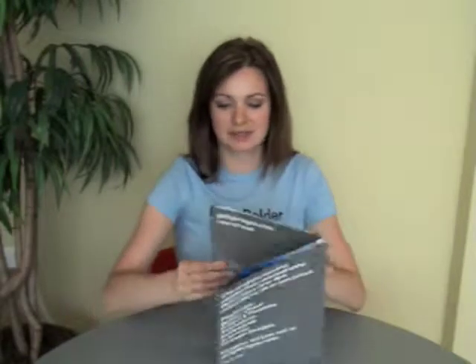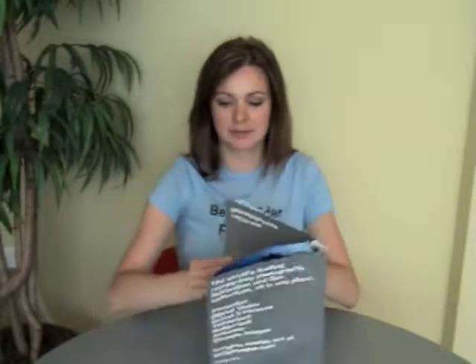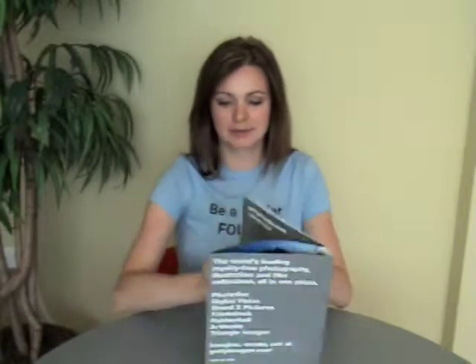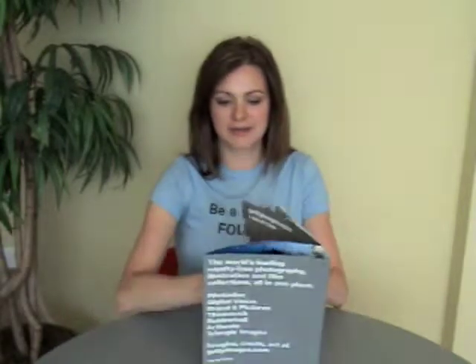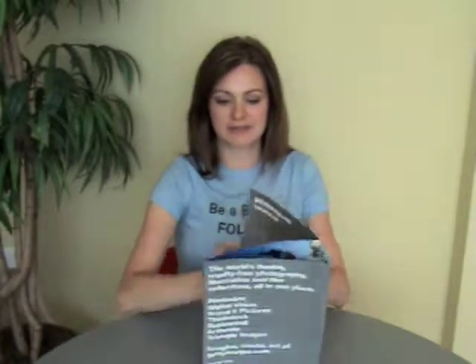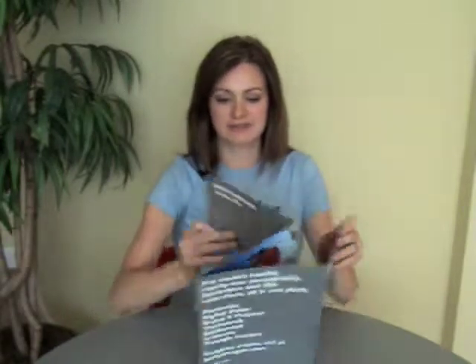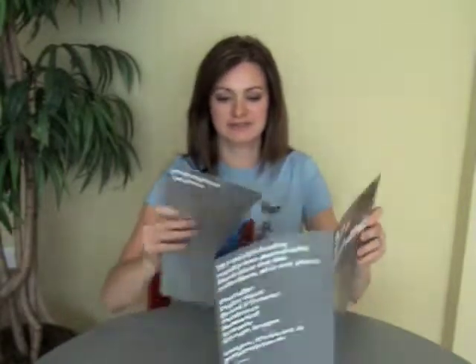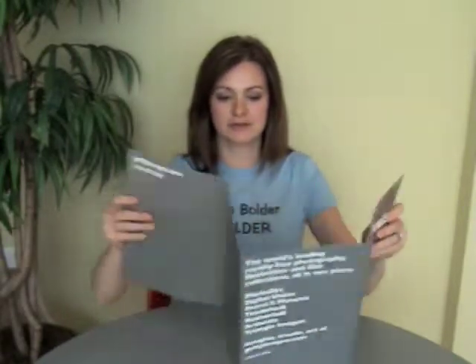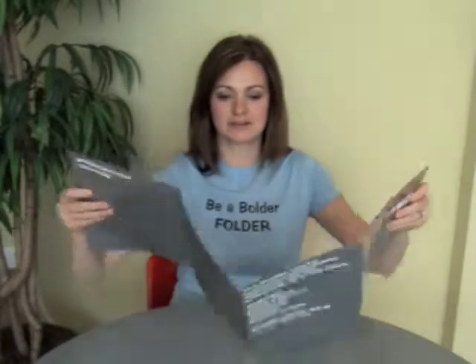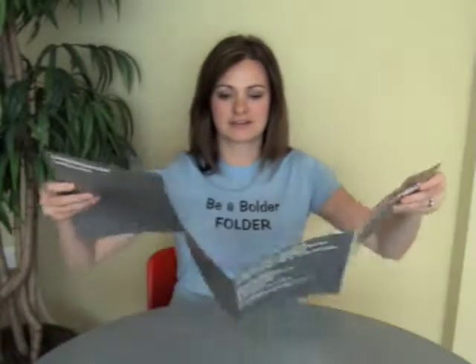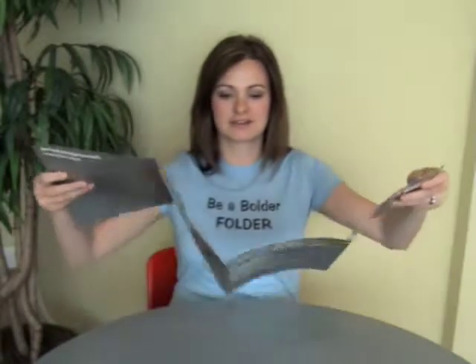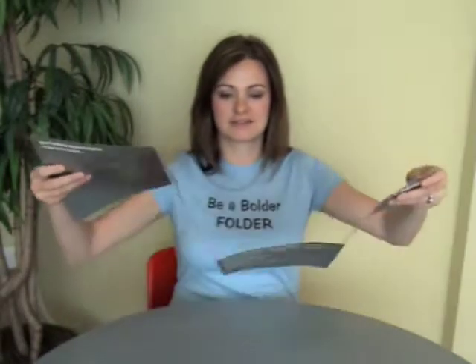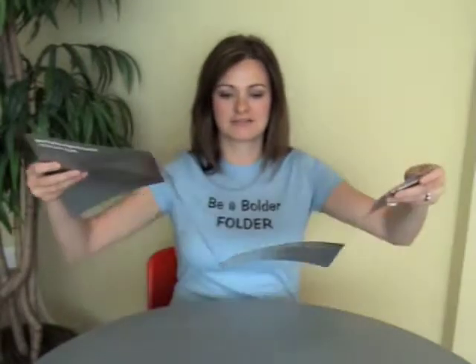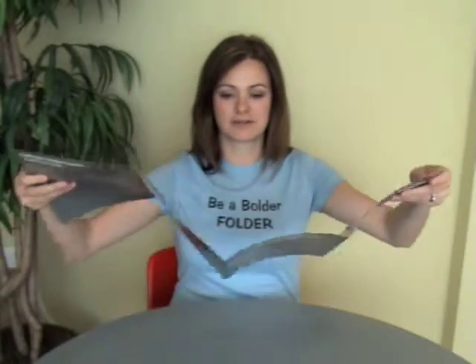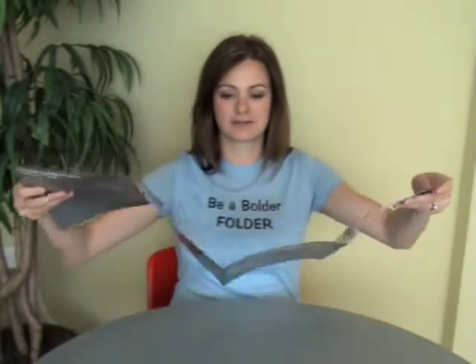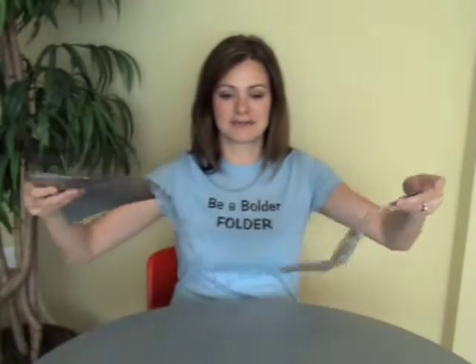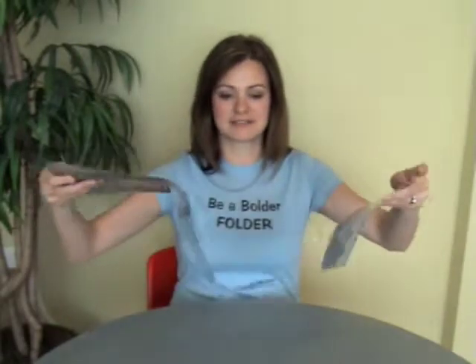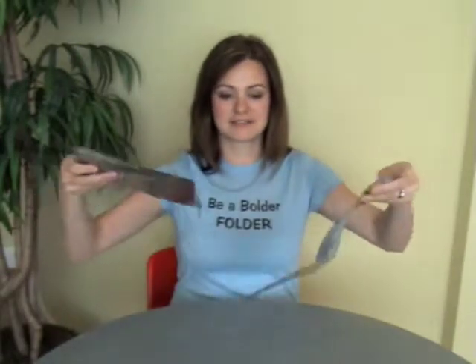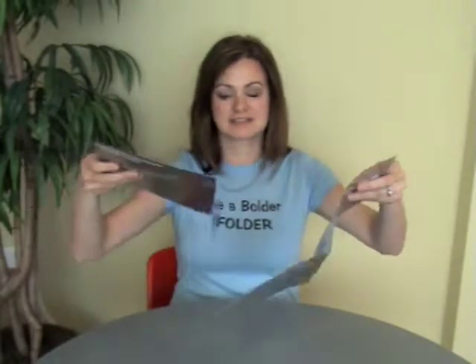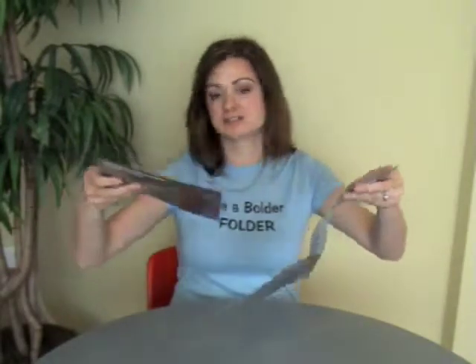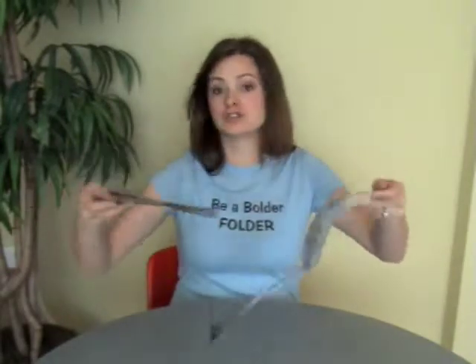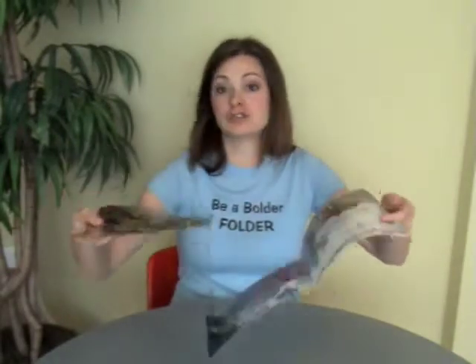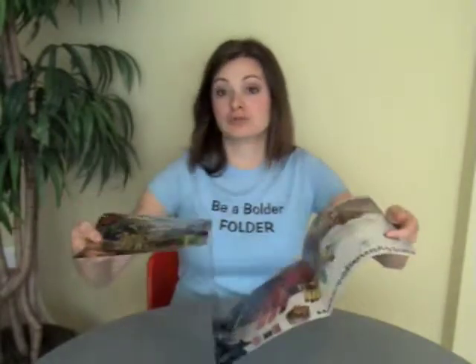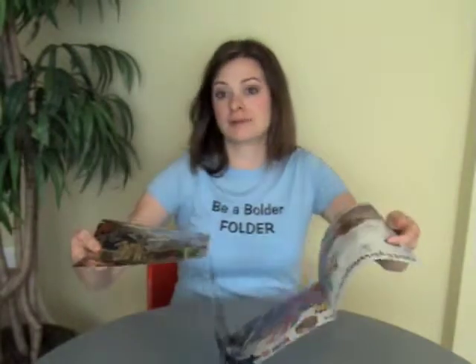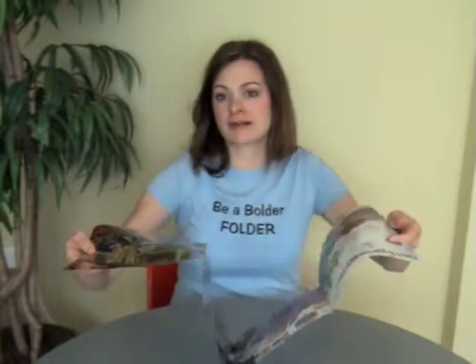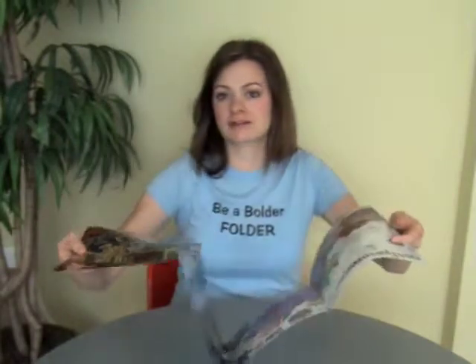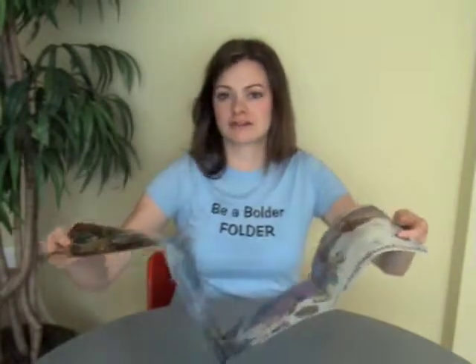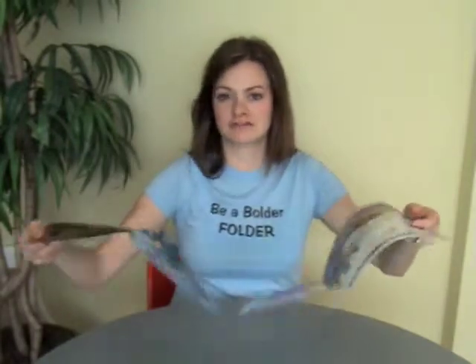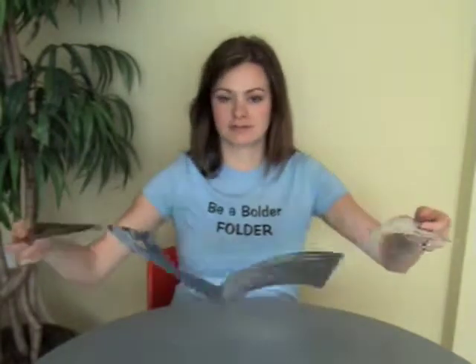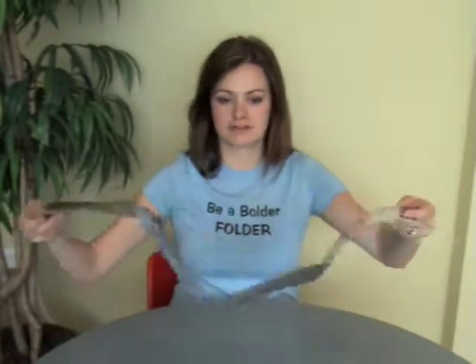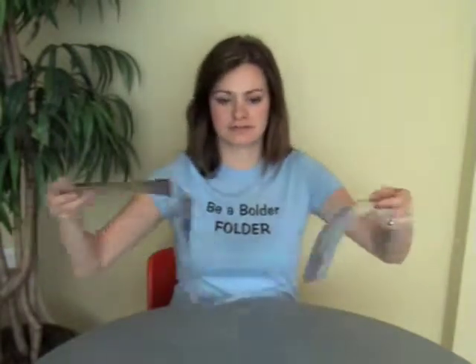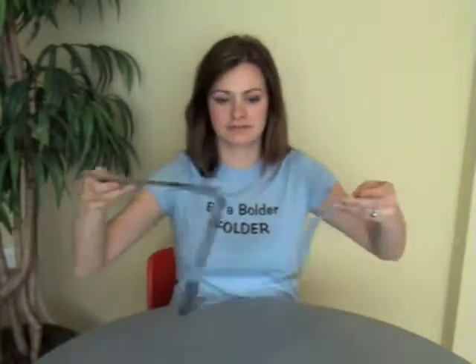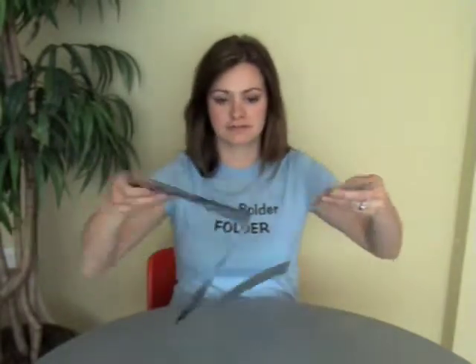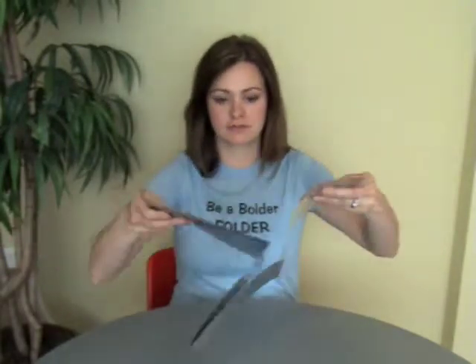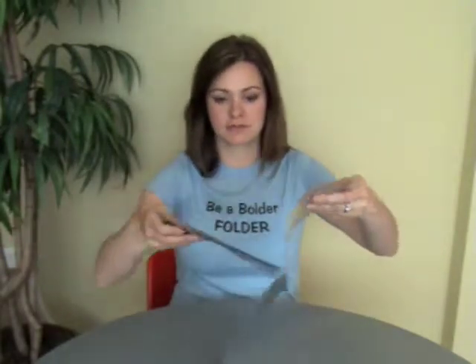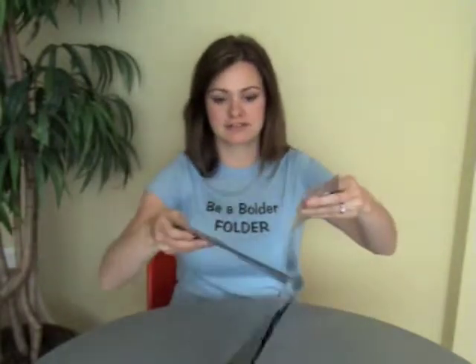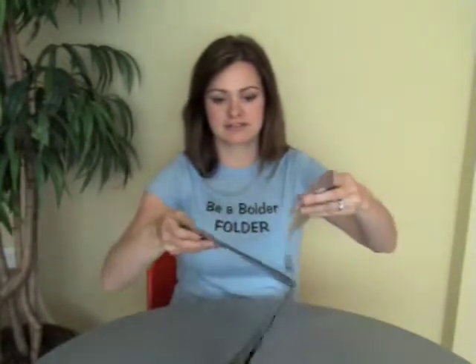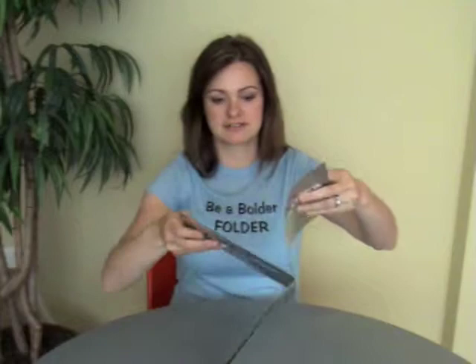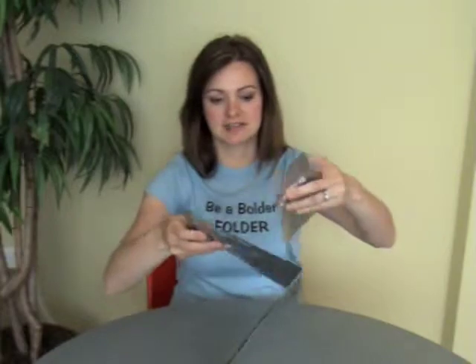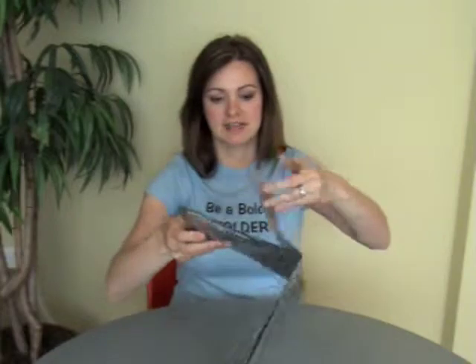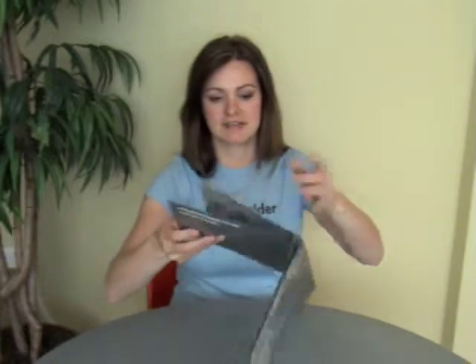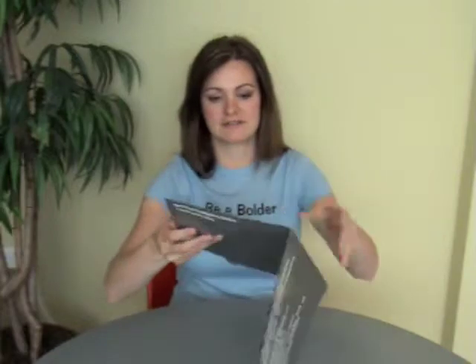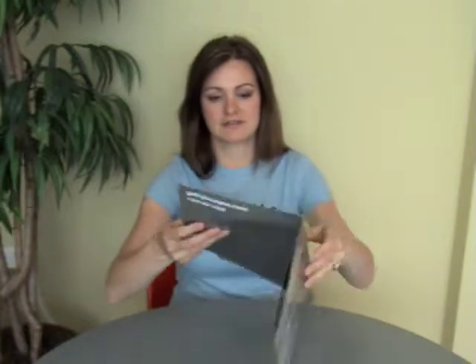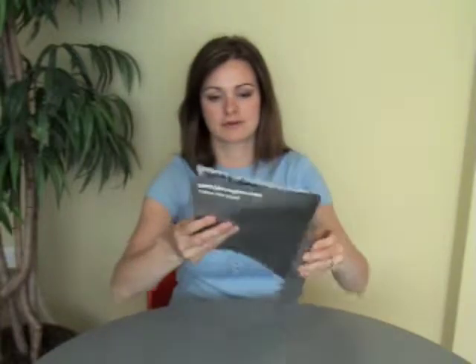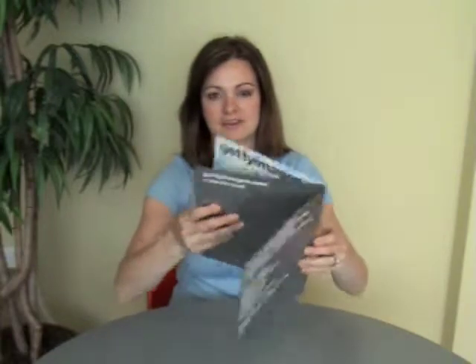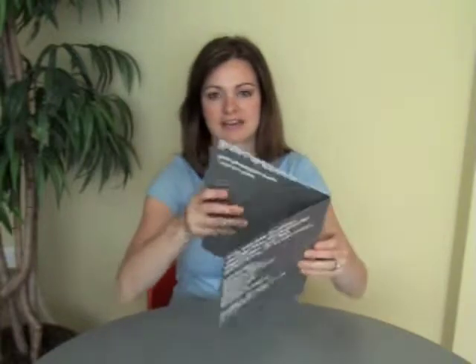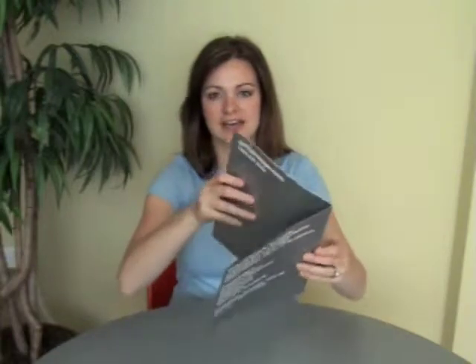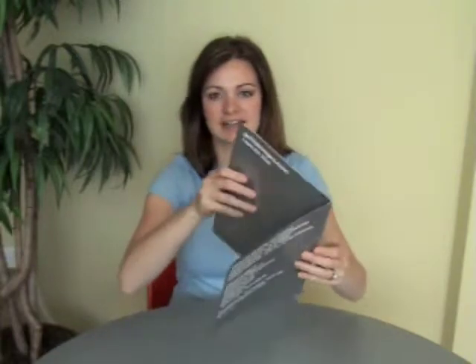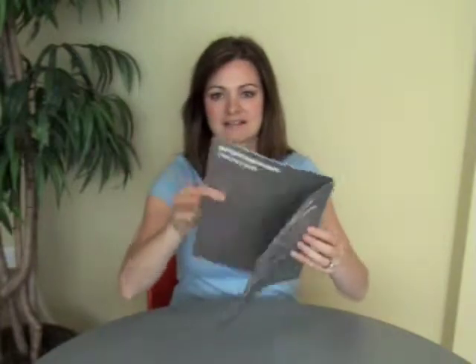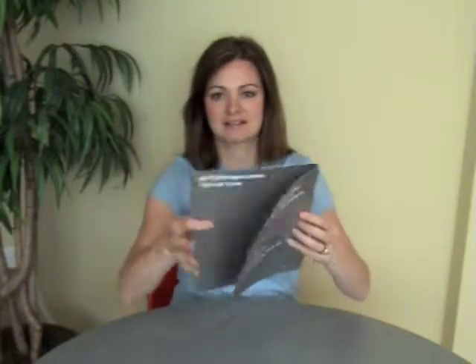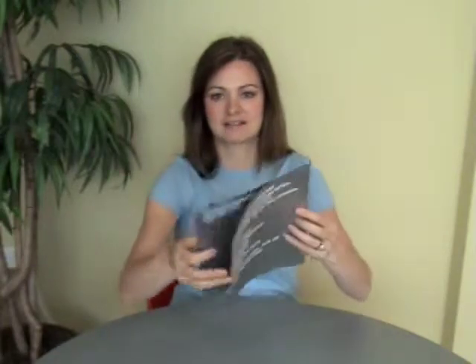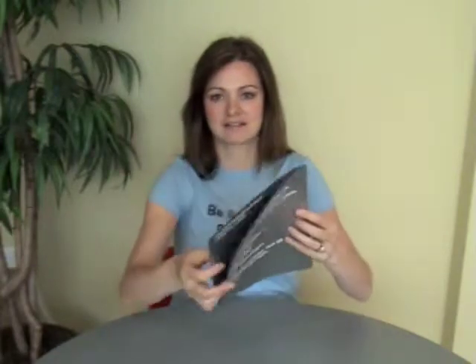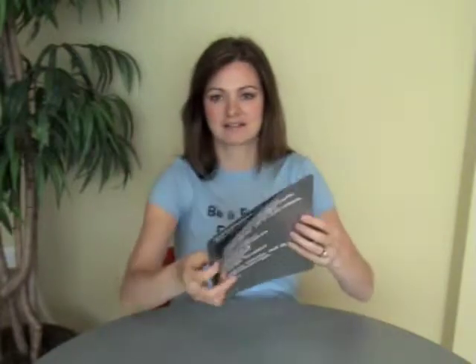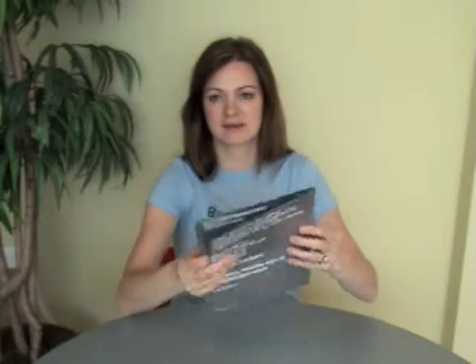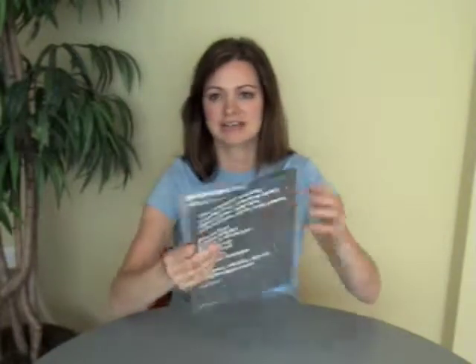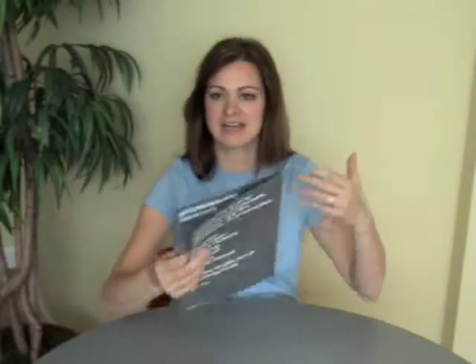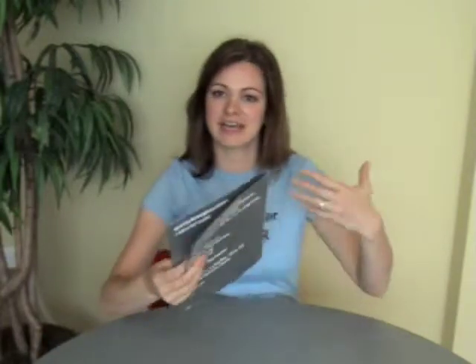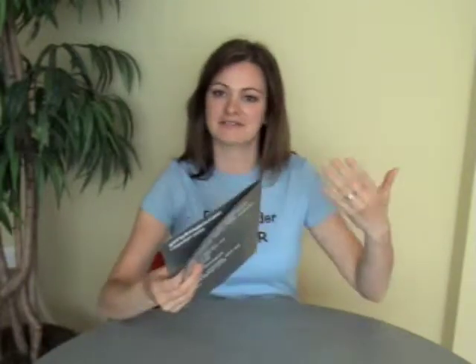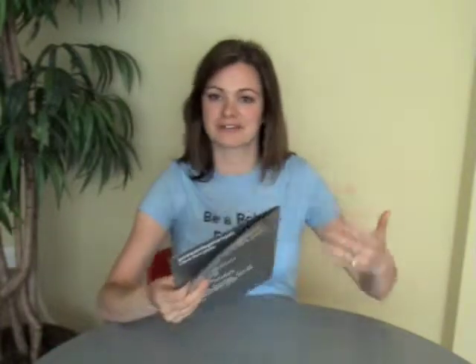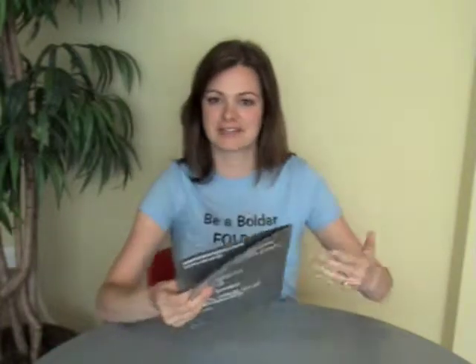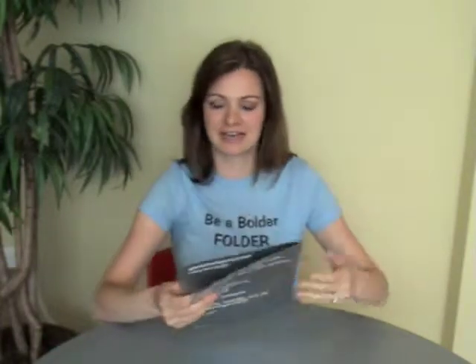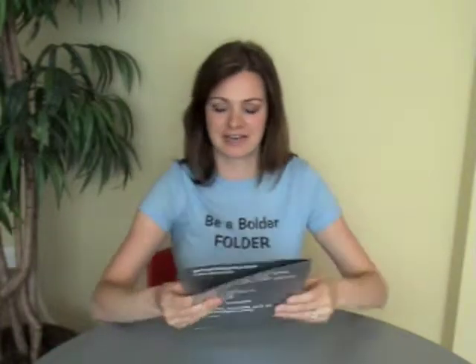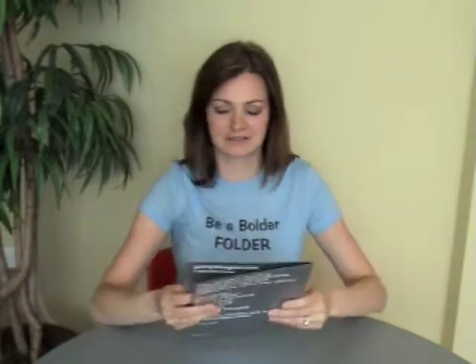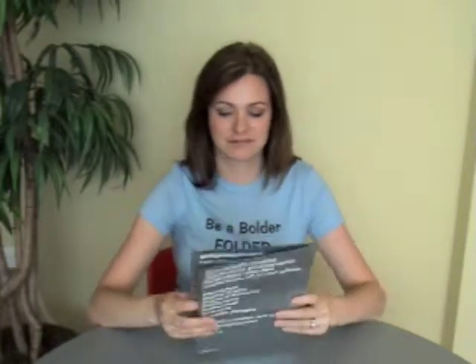The double parallel fold is pretty basic — it's two parallel folds. It folds once and then folds again, so in half and in half.